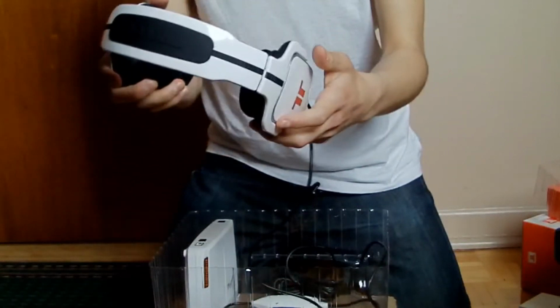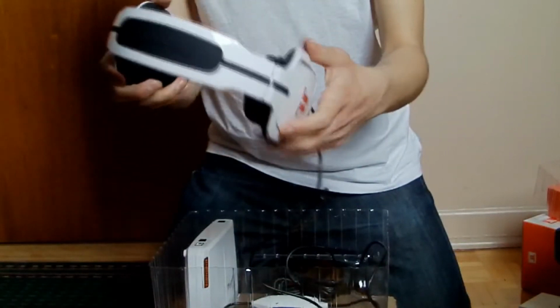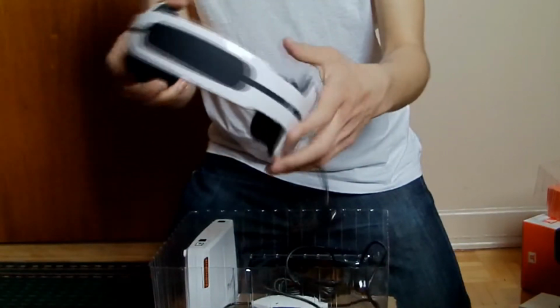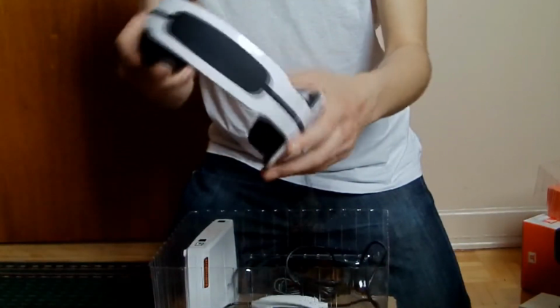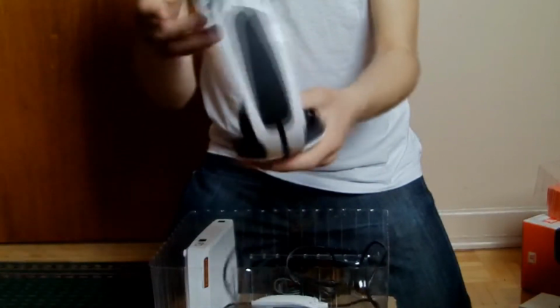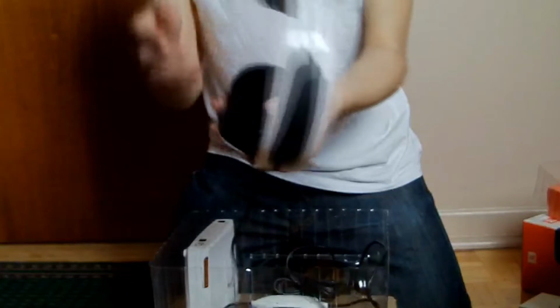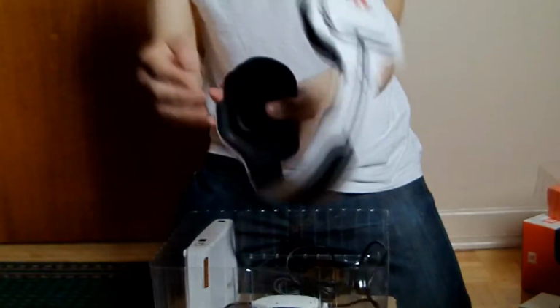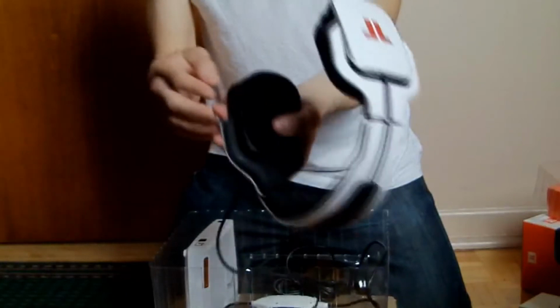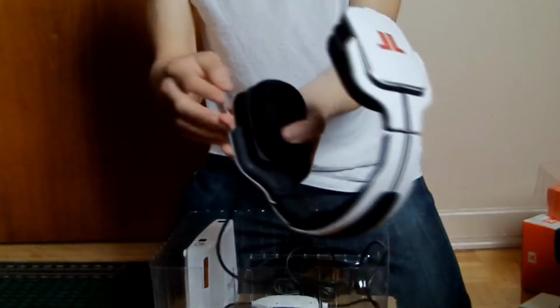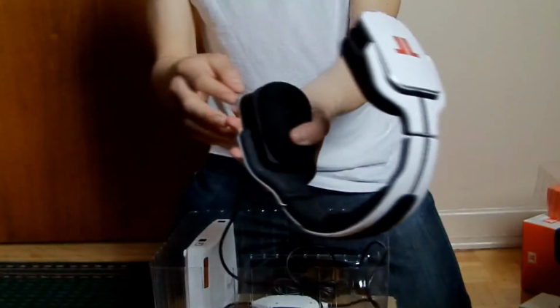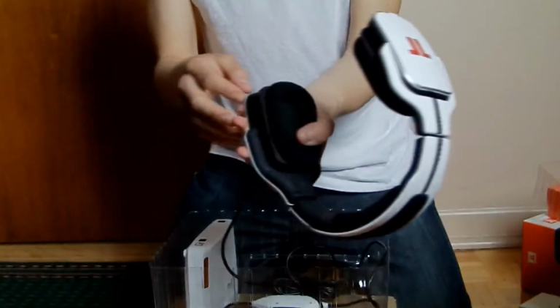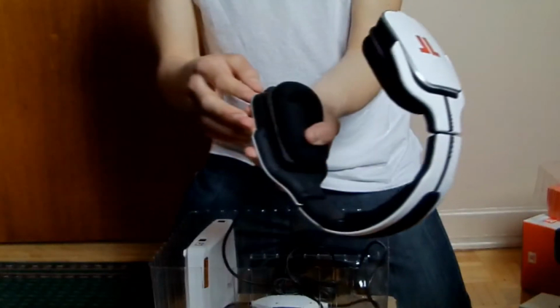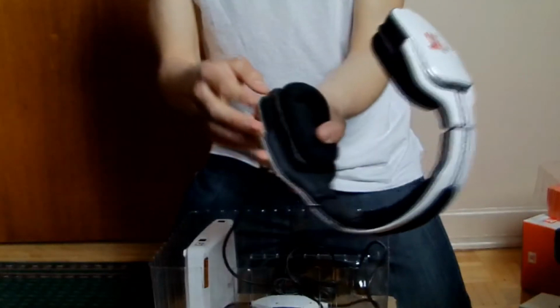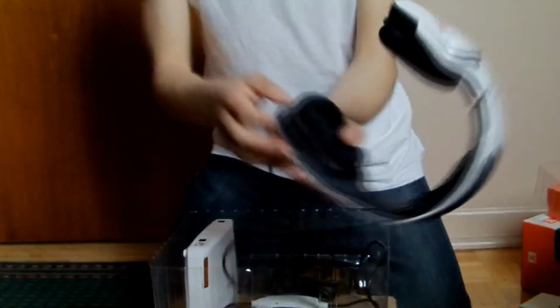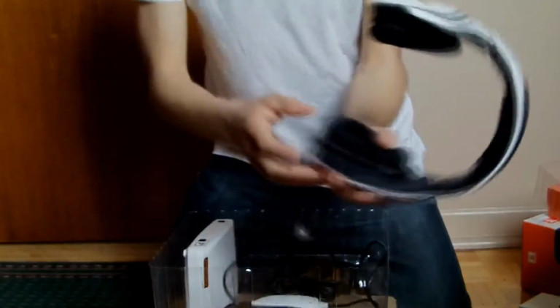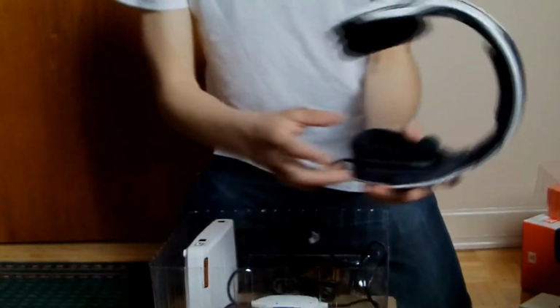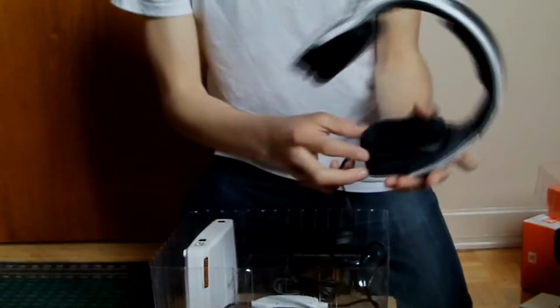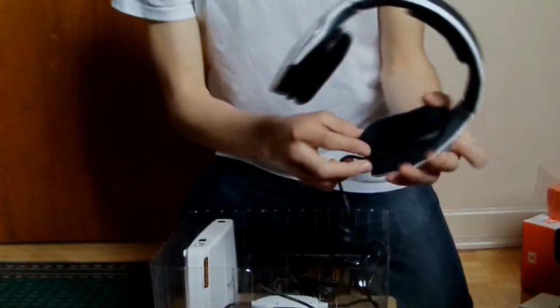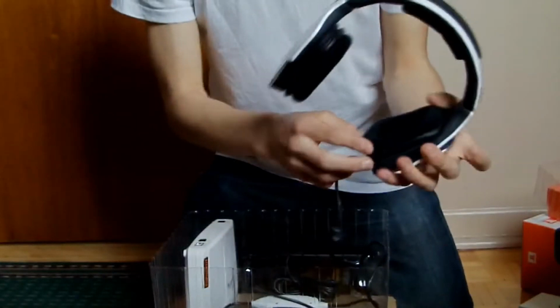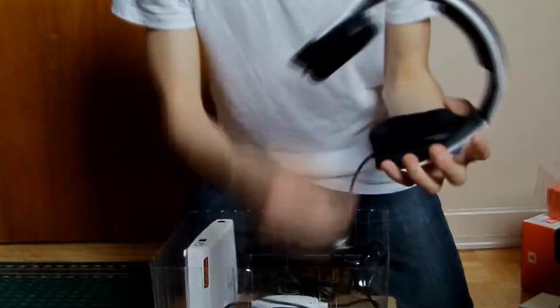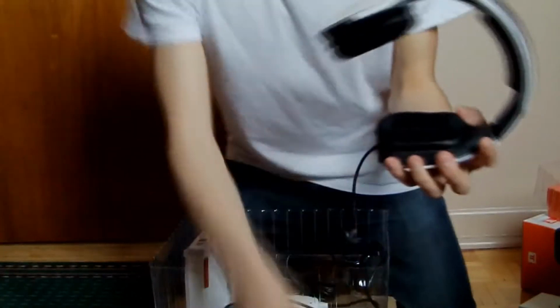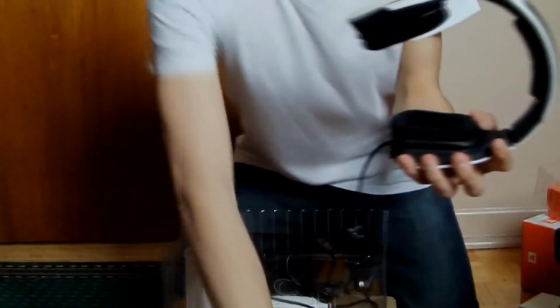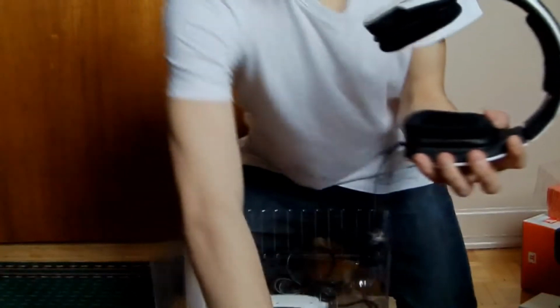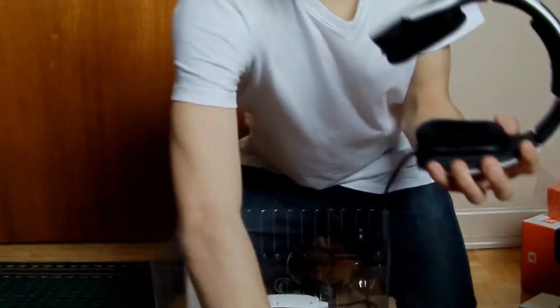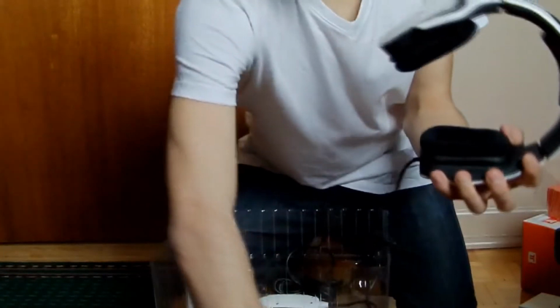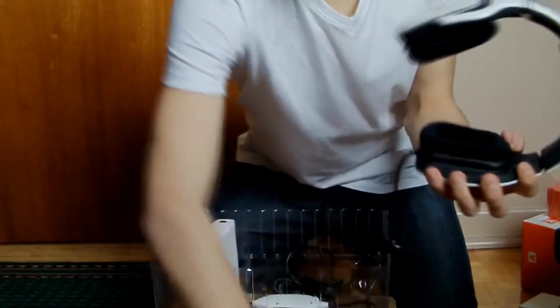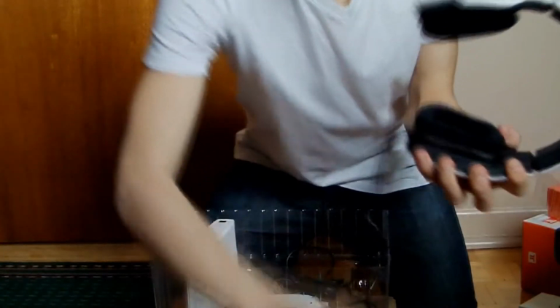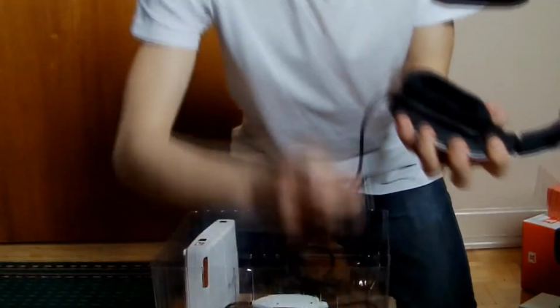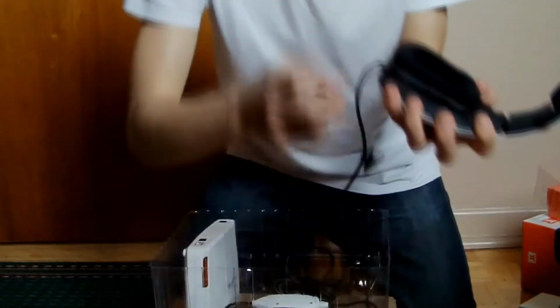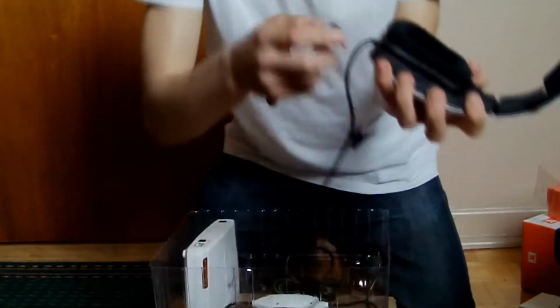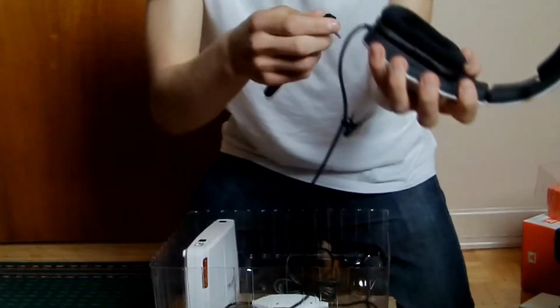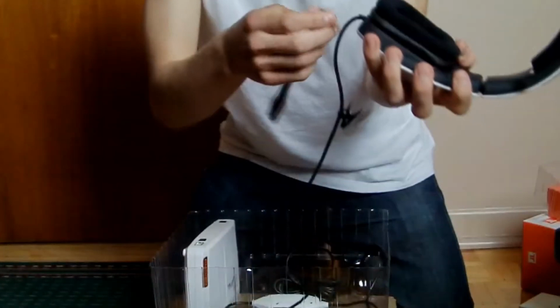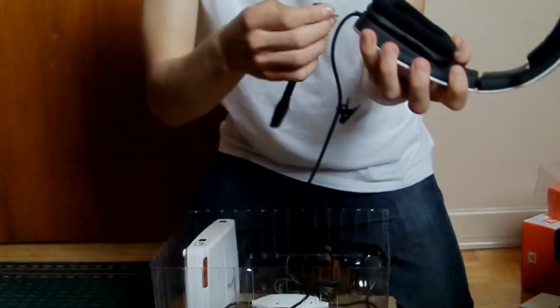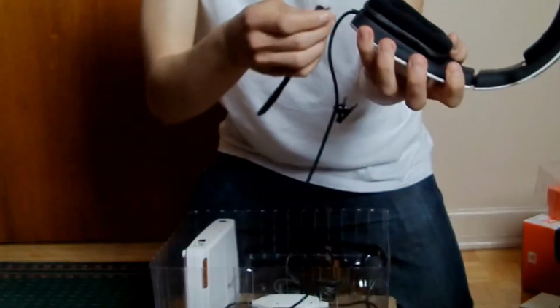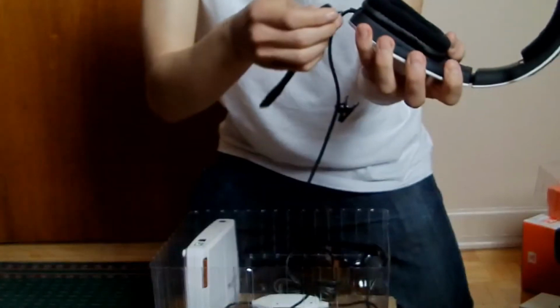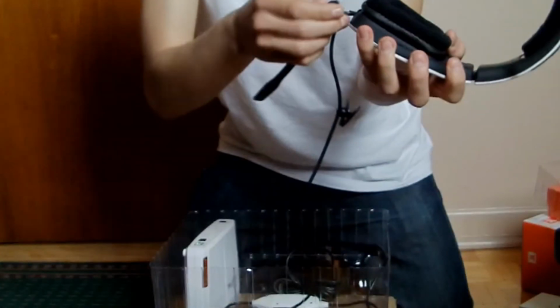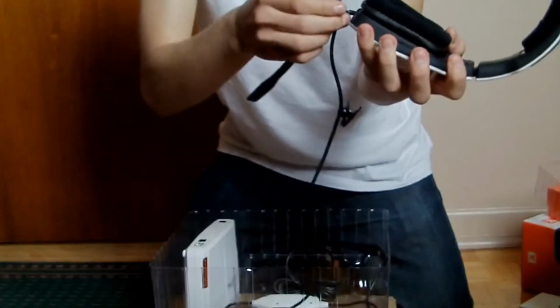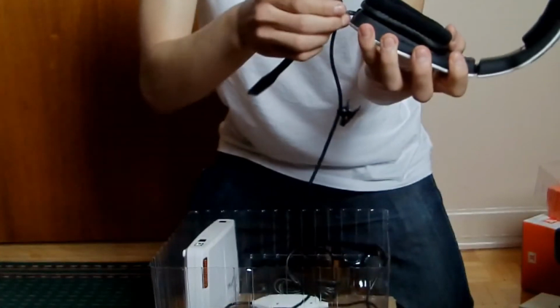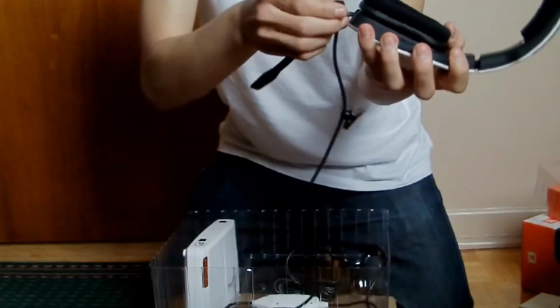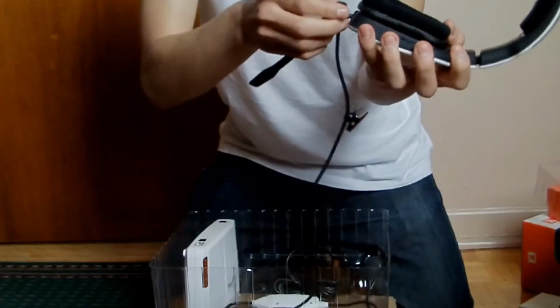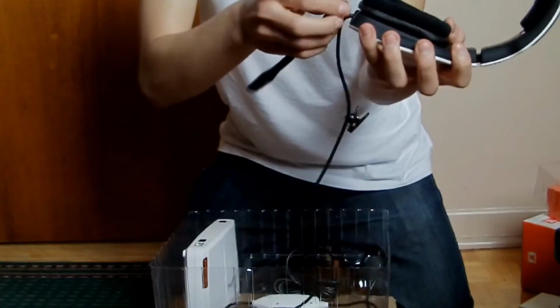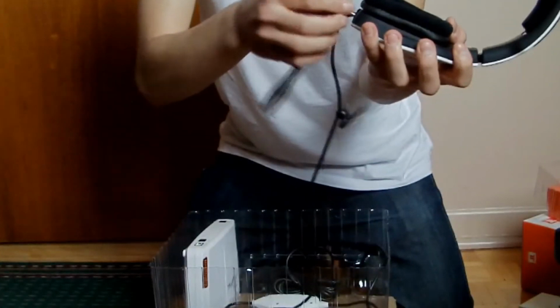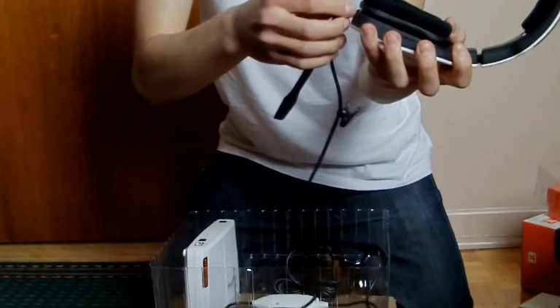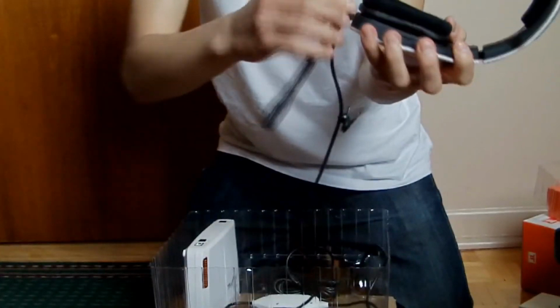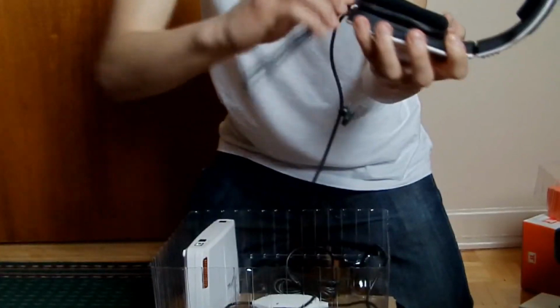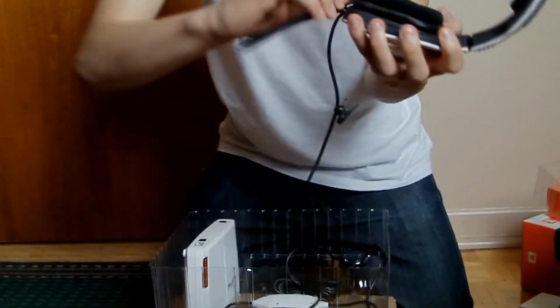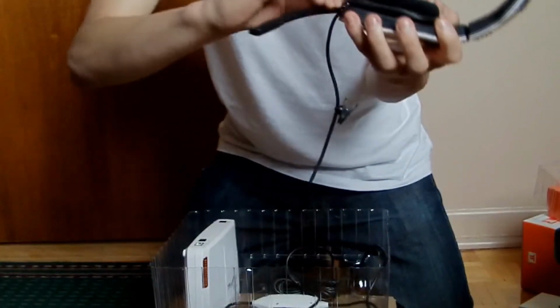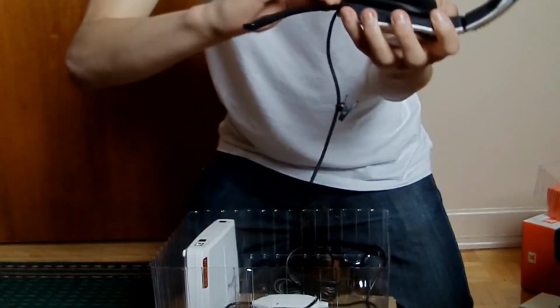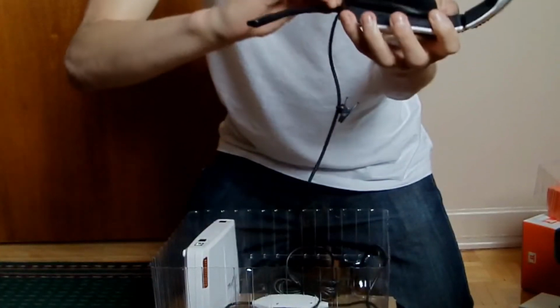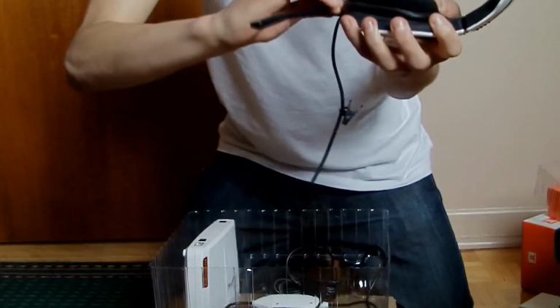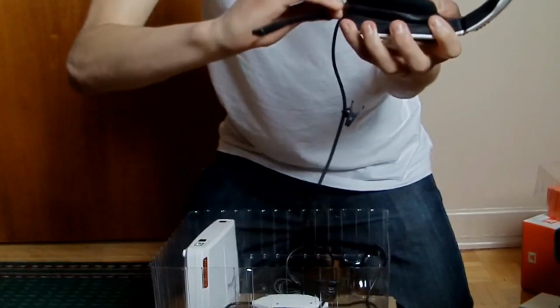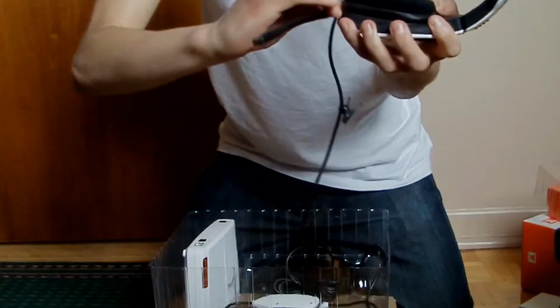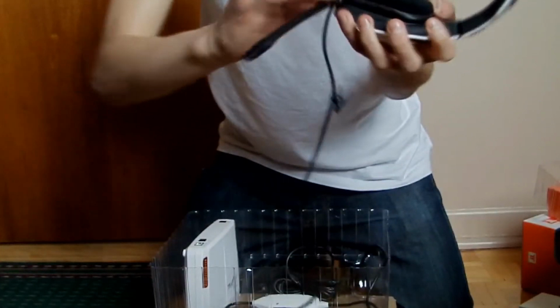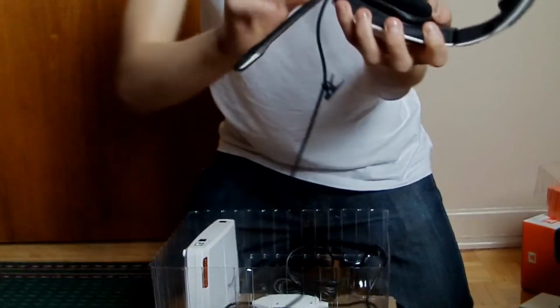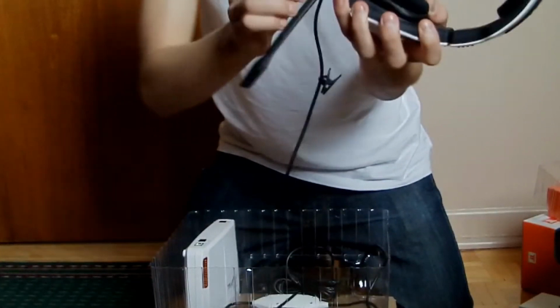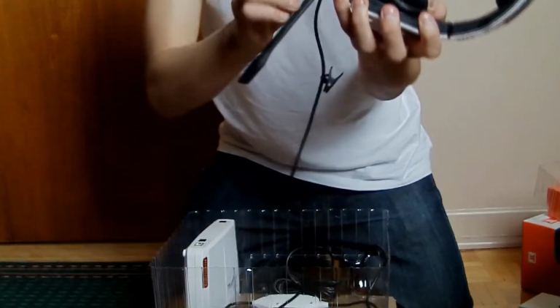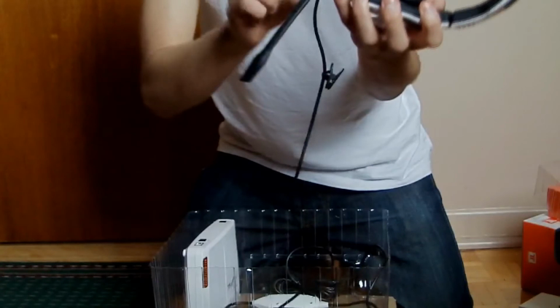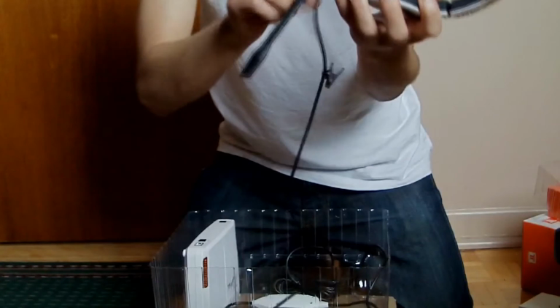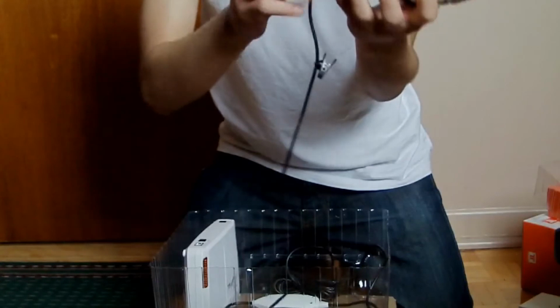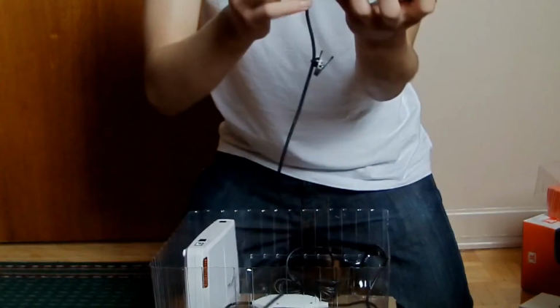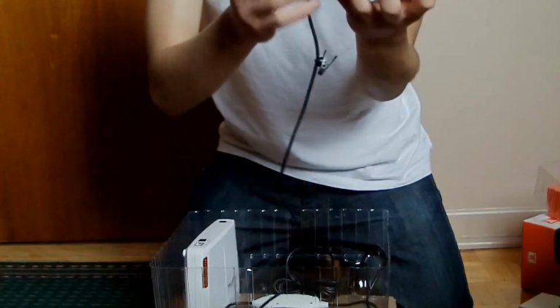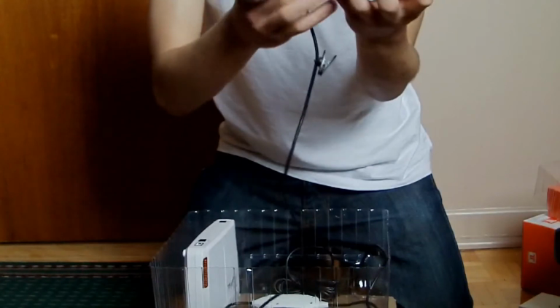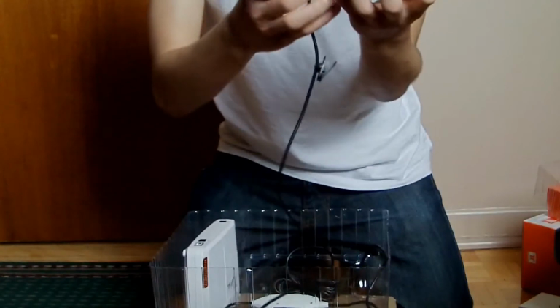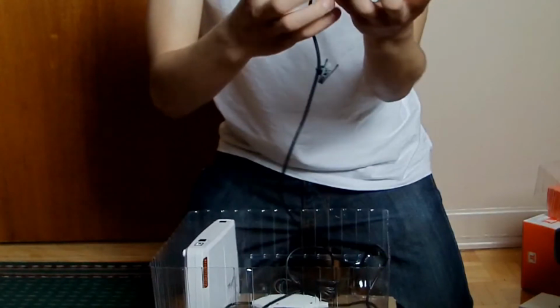I'll let you guys watch the rest of the unboxing video and I'll get back to you guys with the setup tutorial.